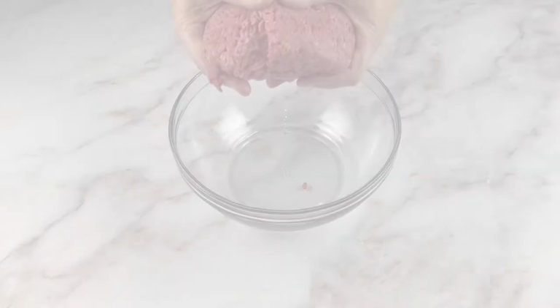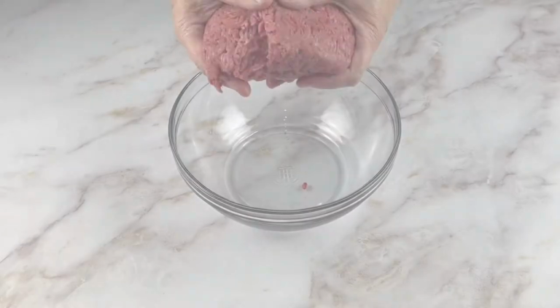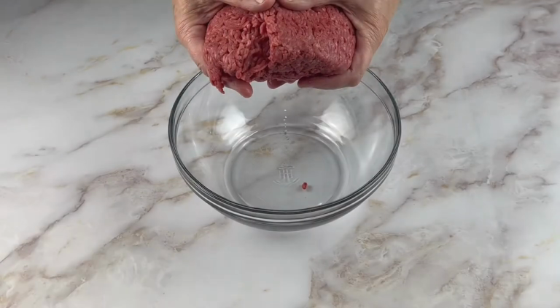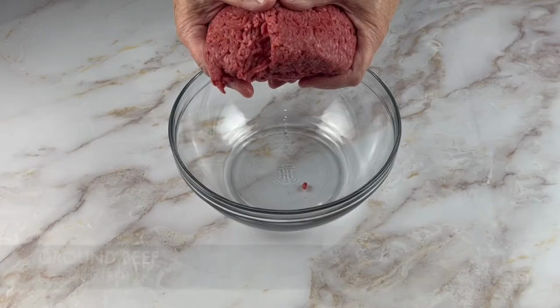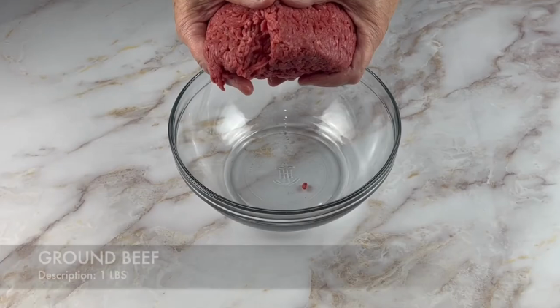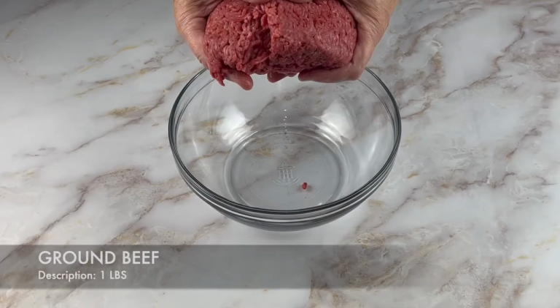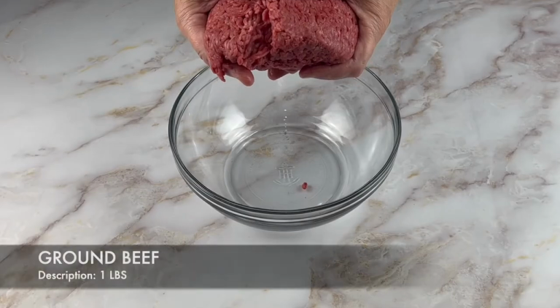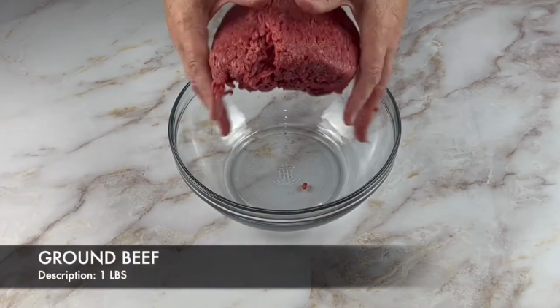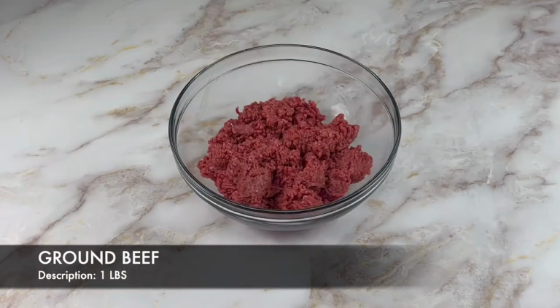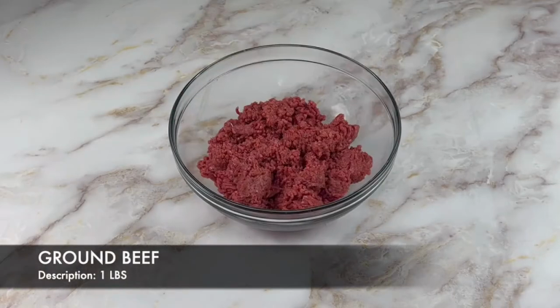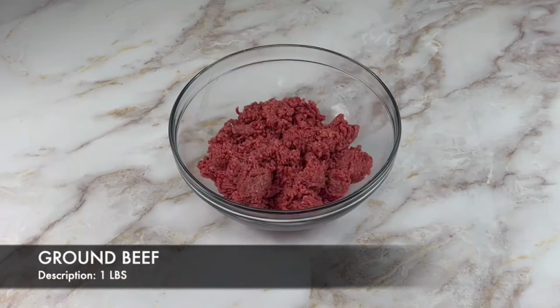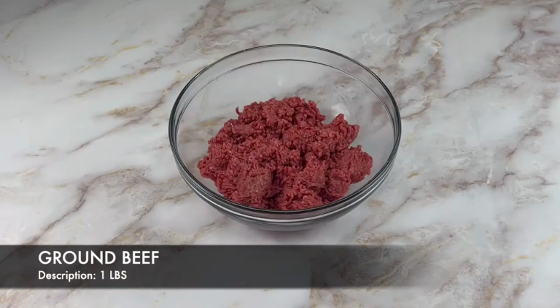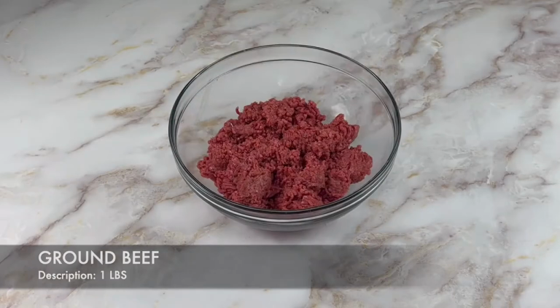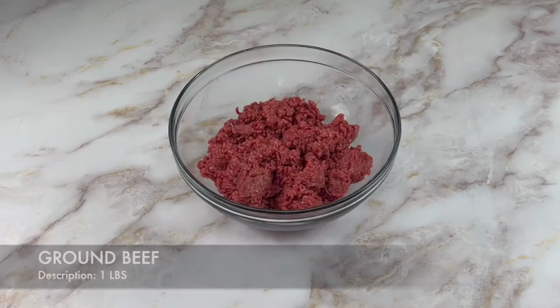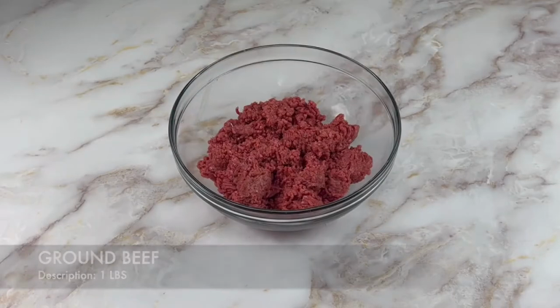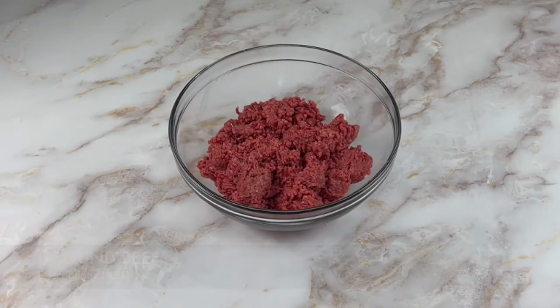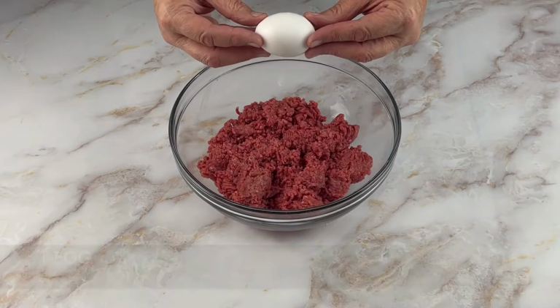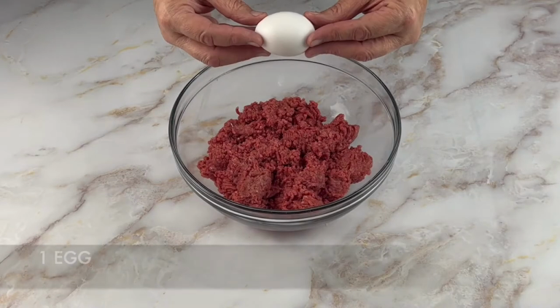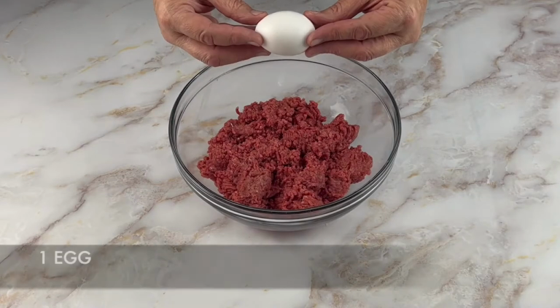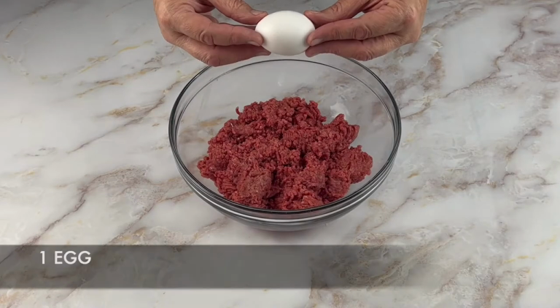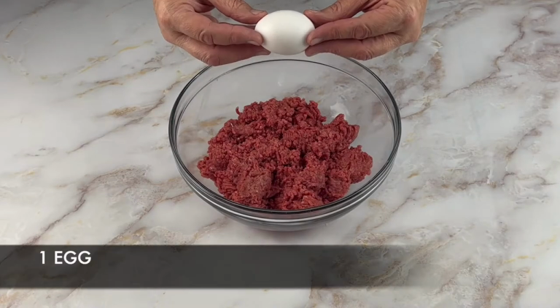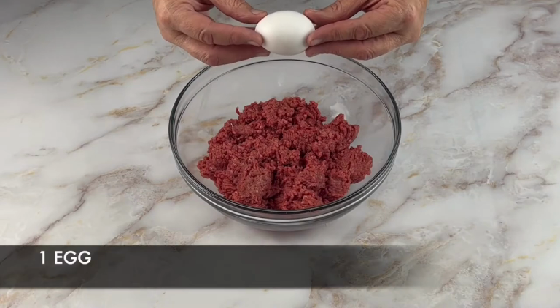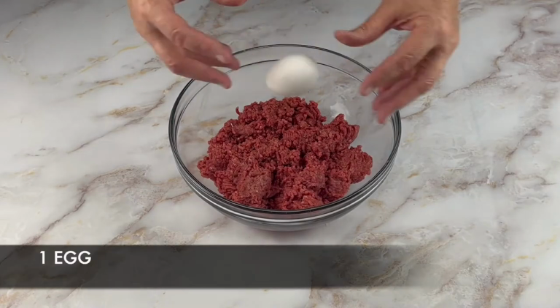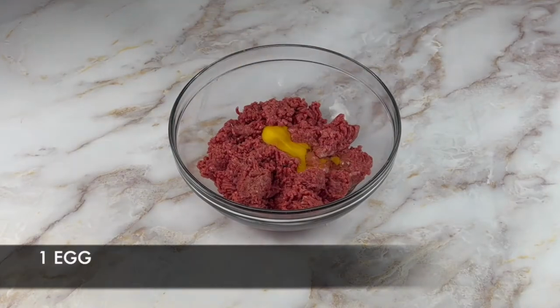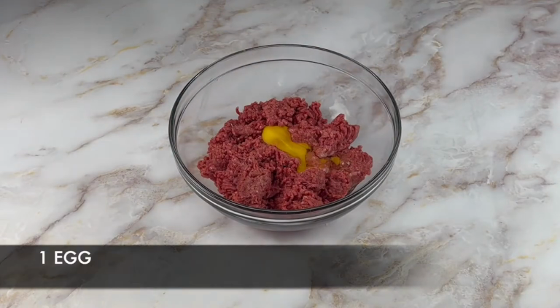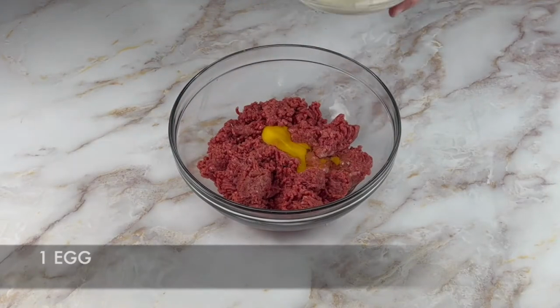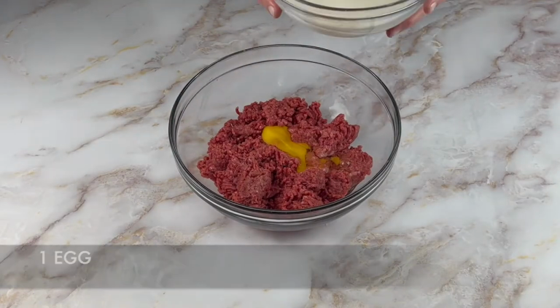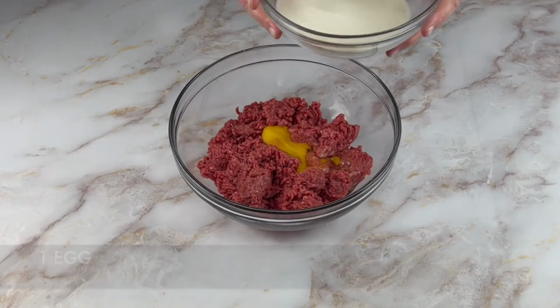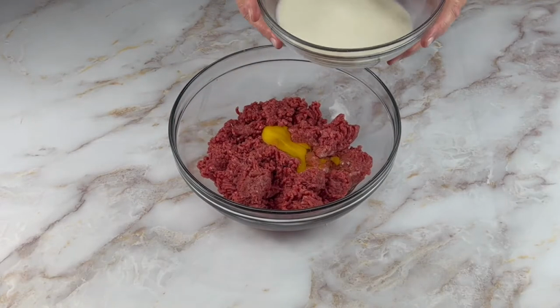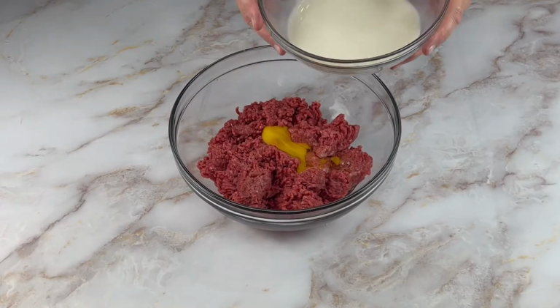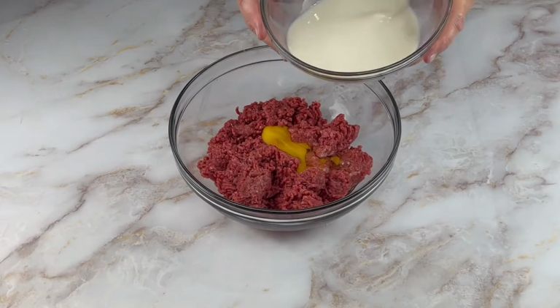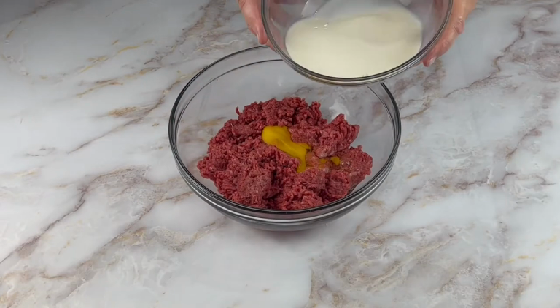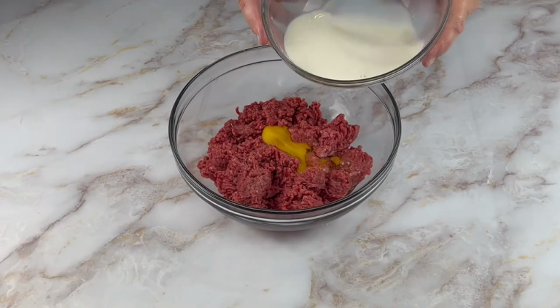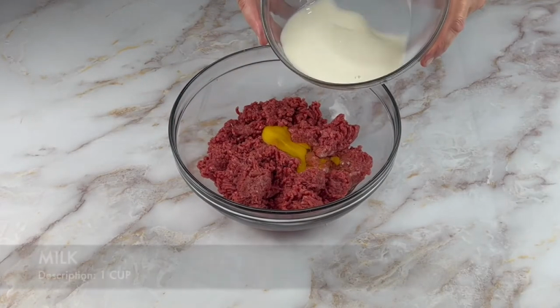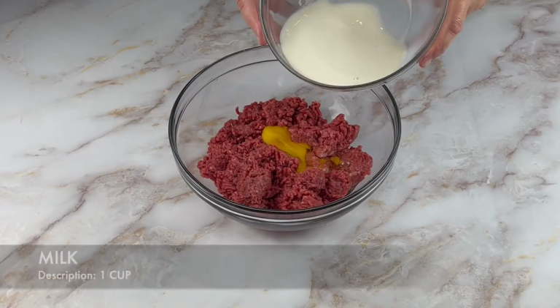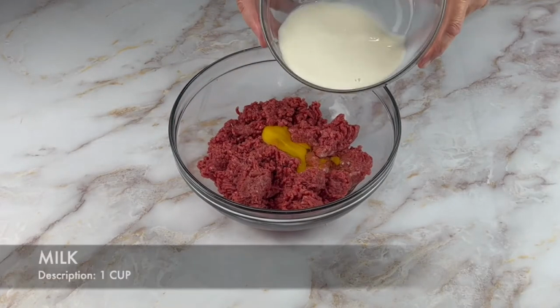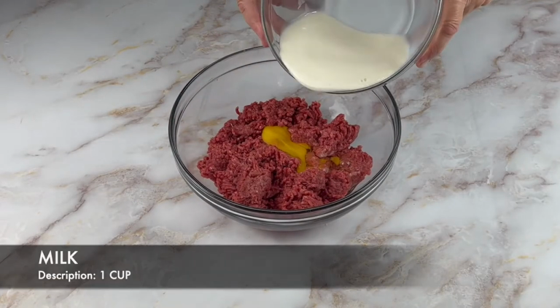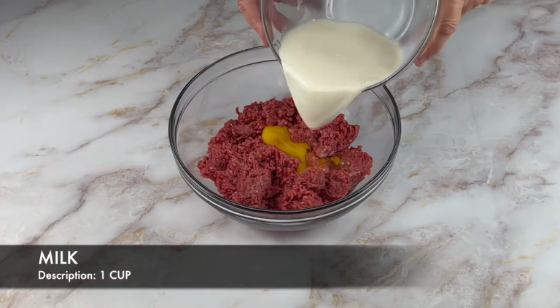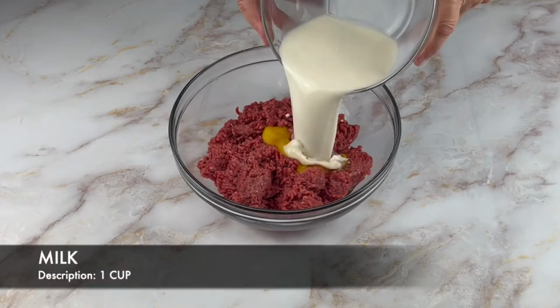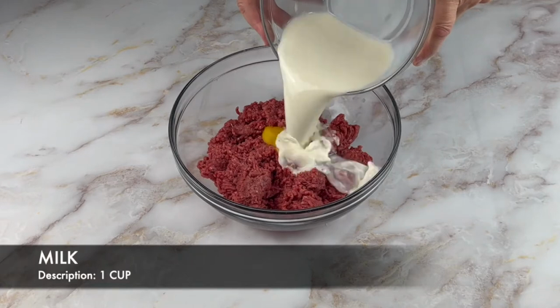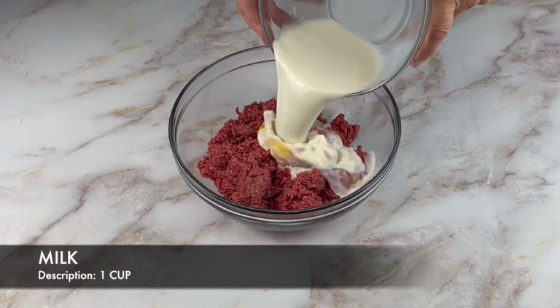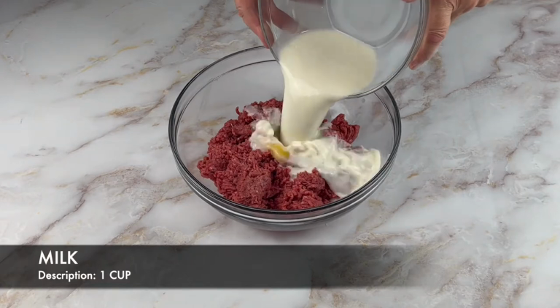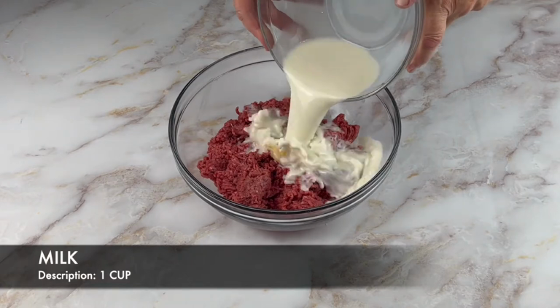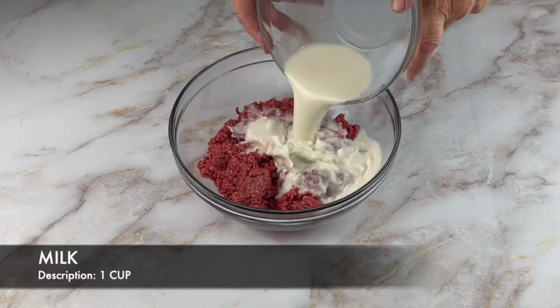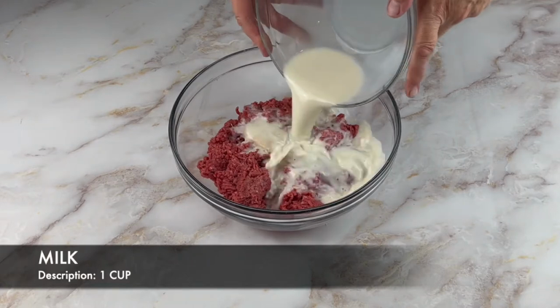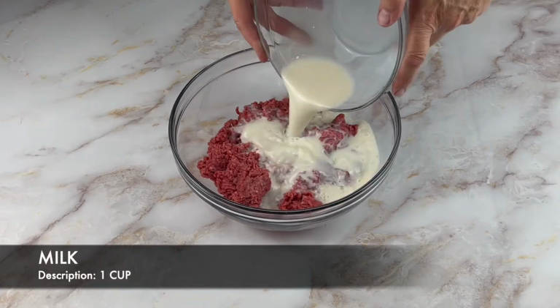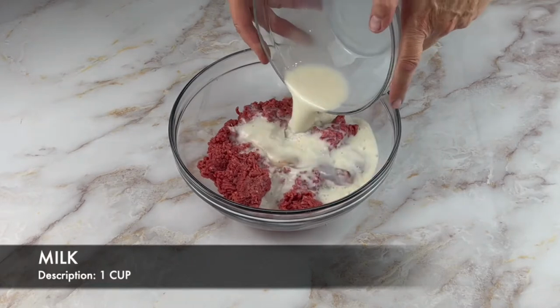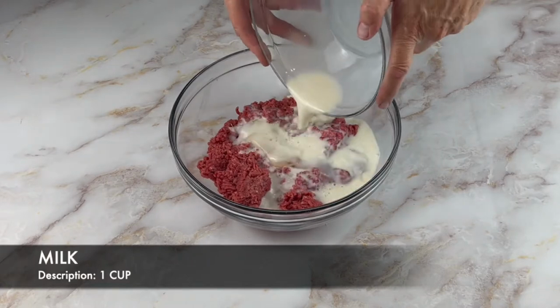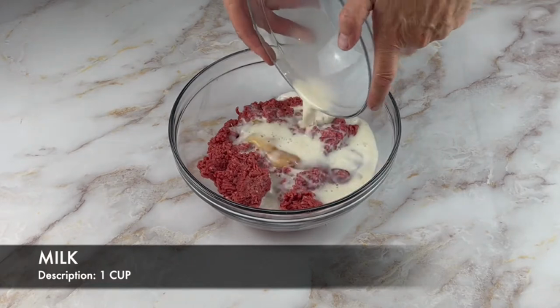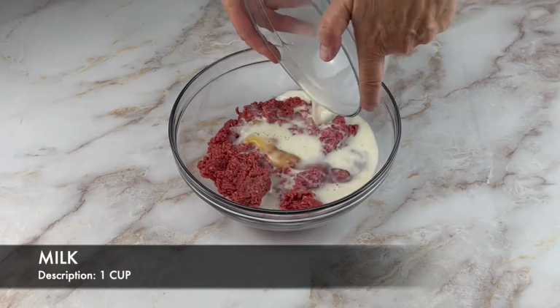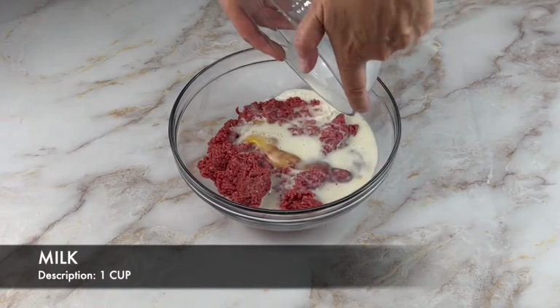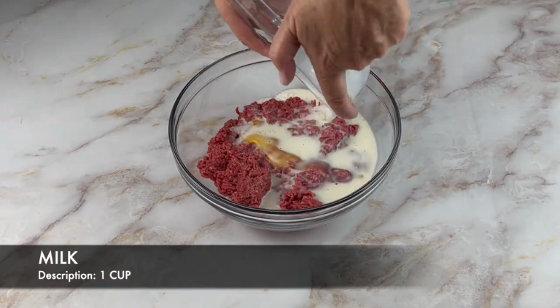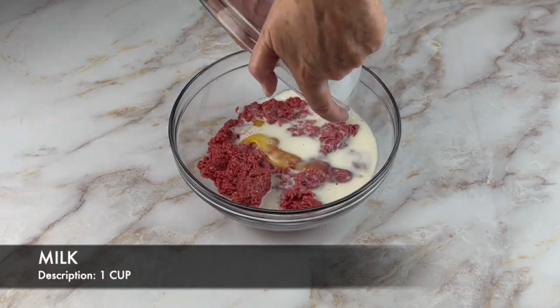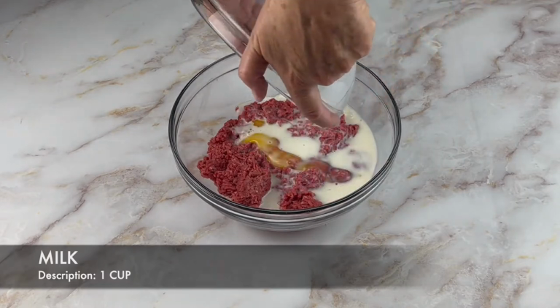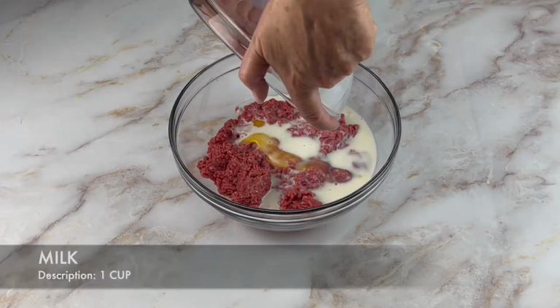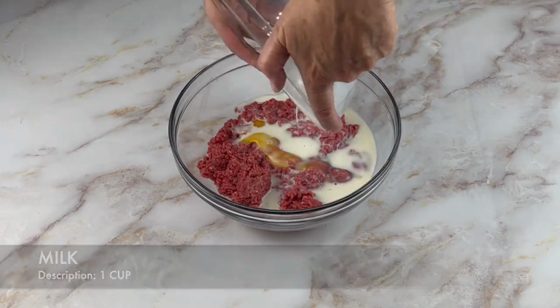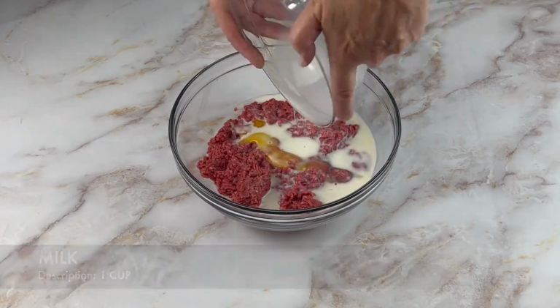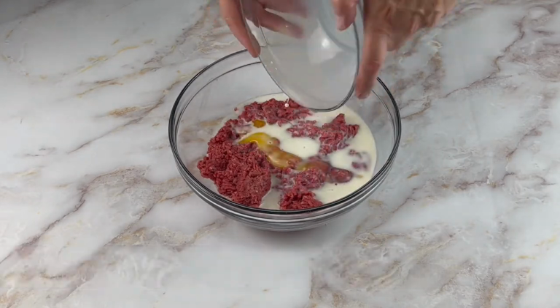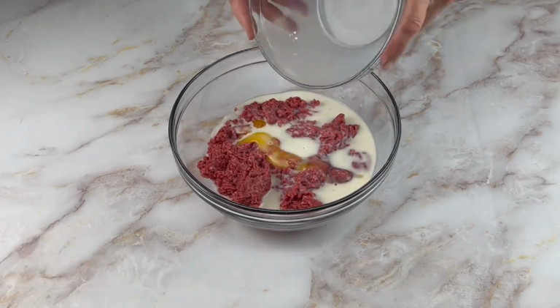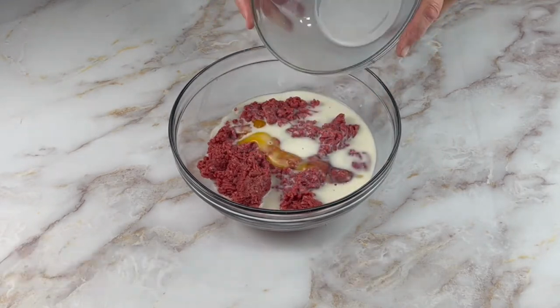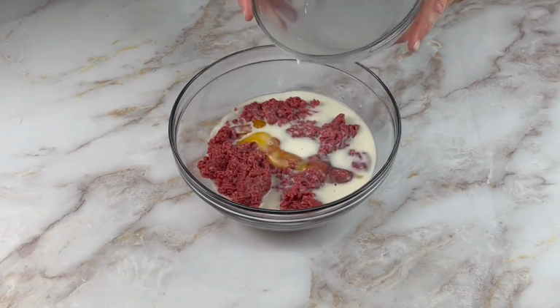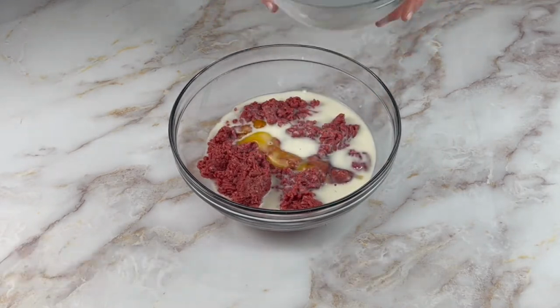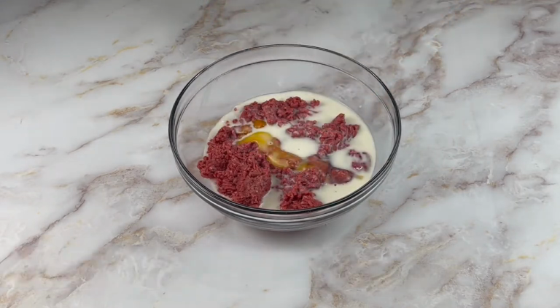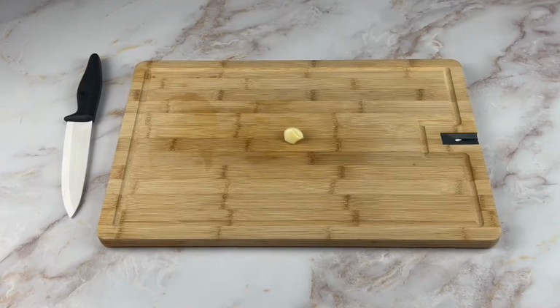Begin by placing one pound of ground beef into a bowl followed by one egg and a cup of milk.